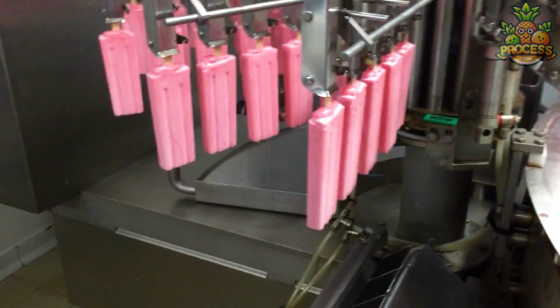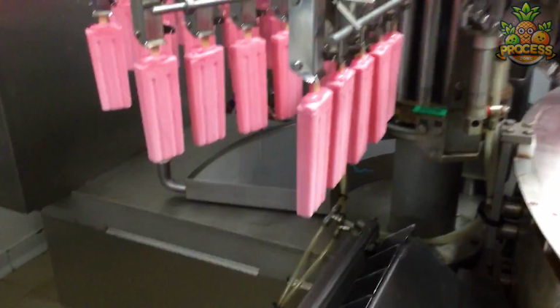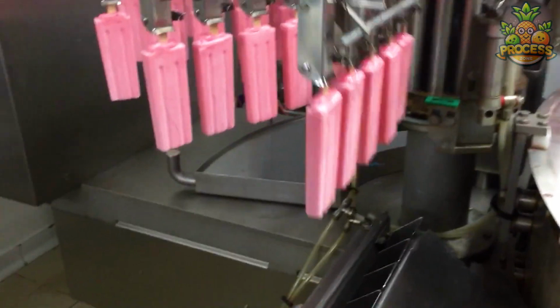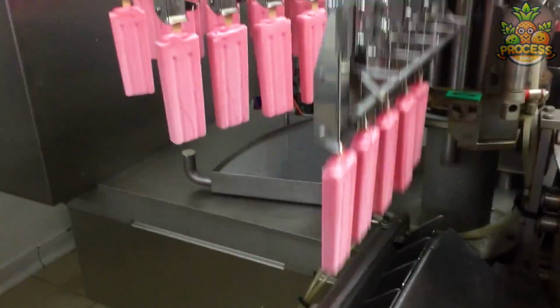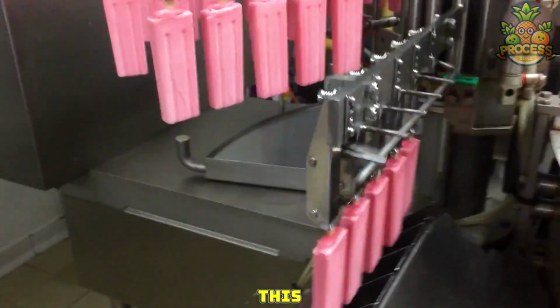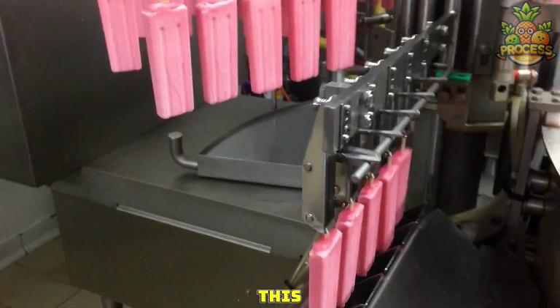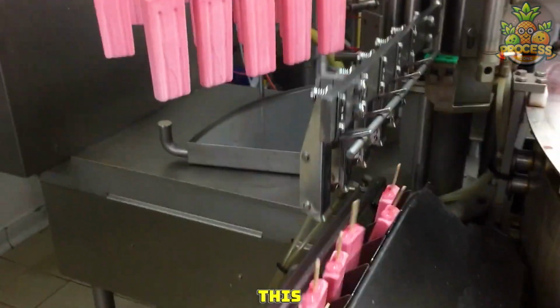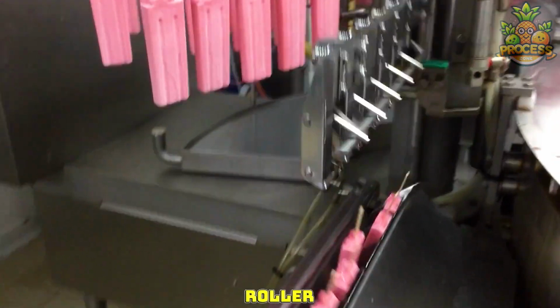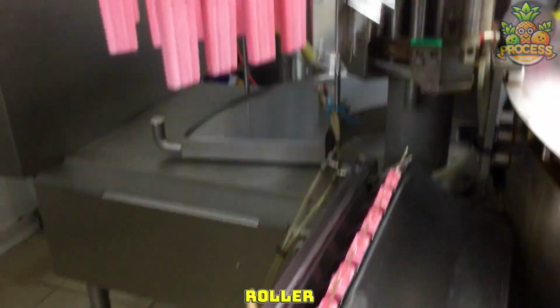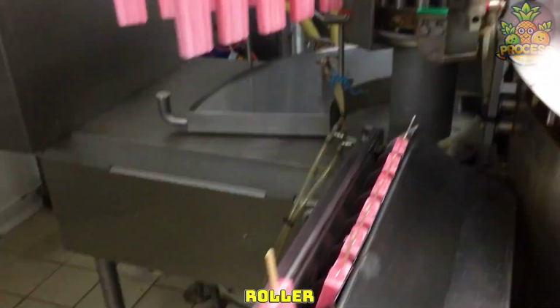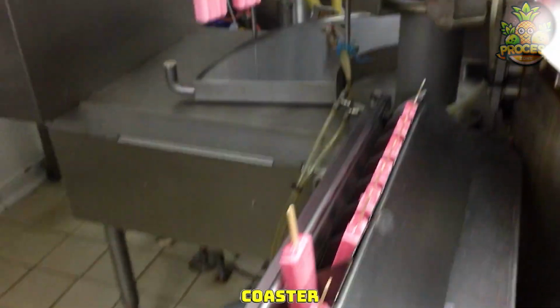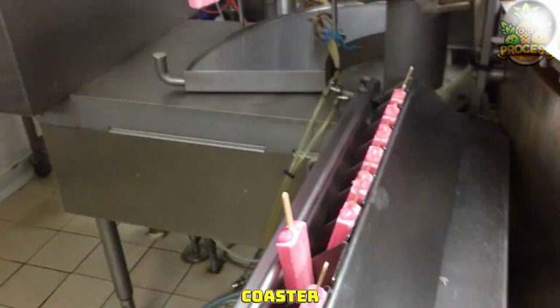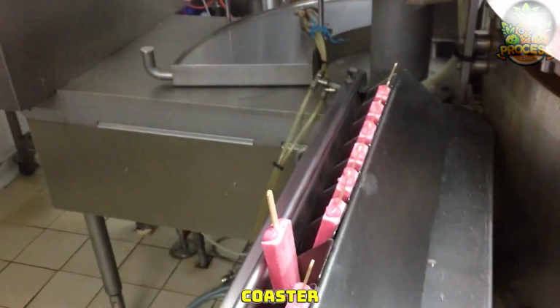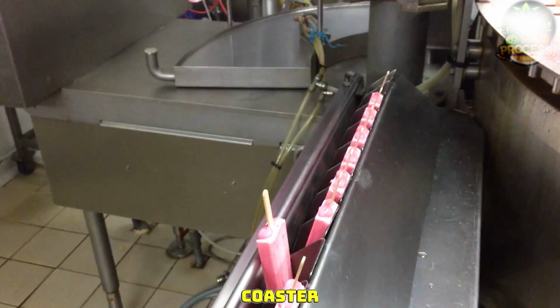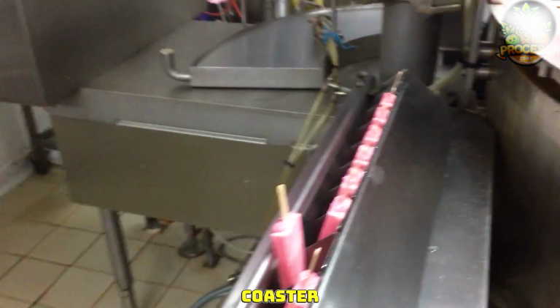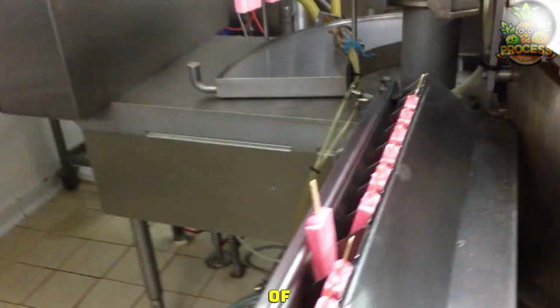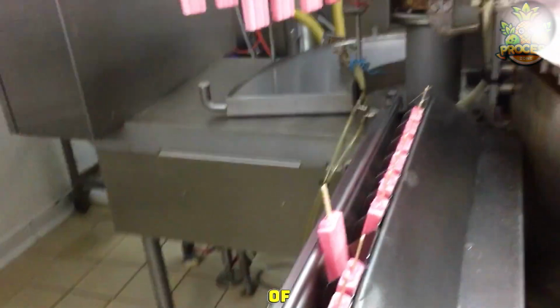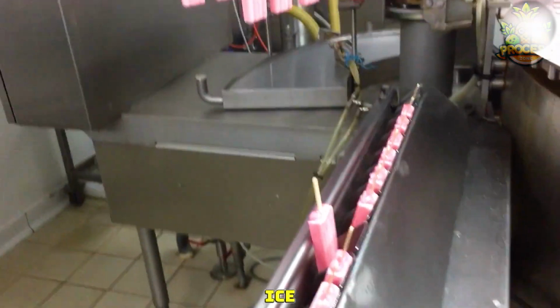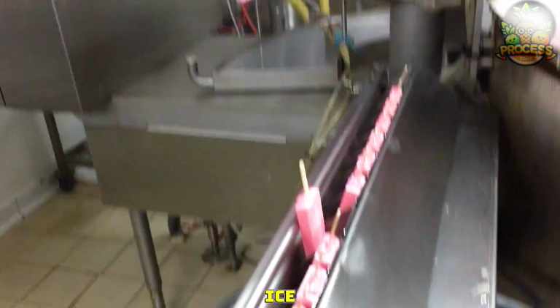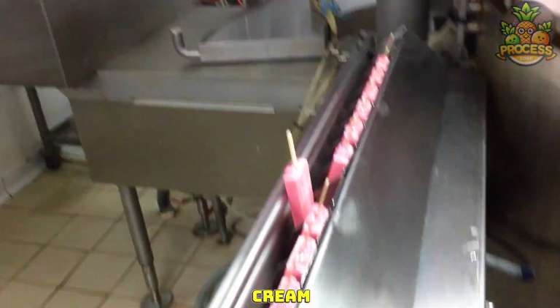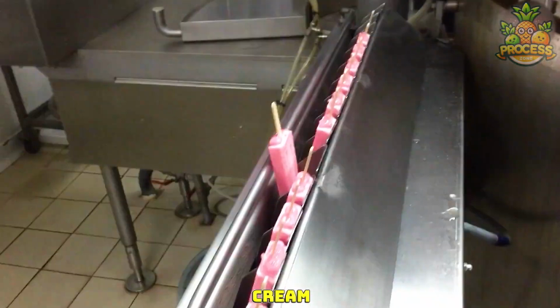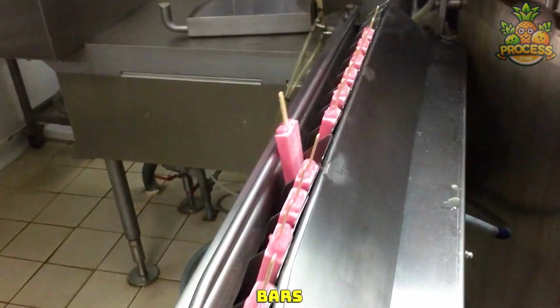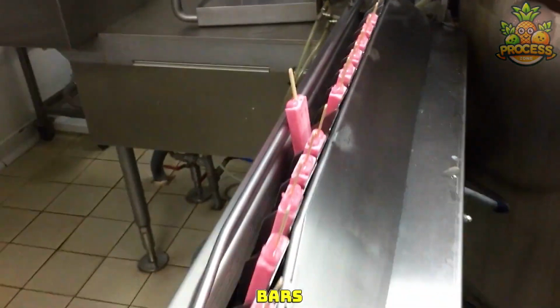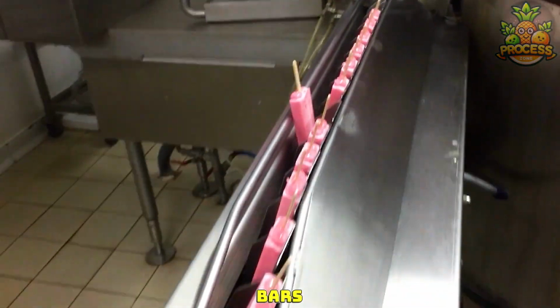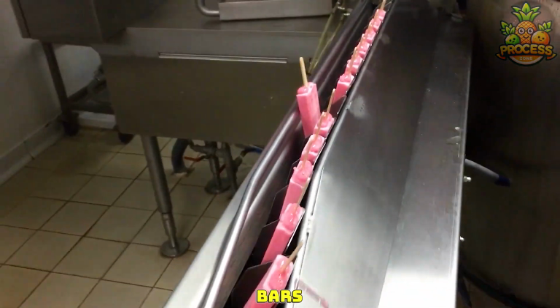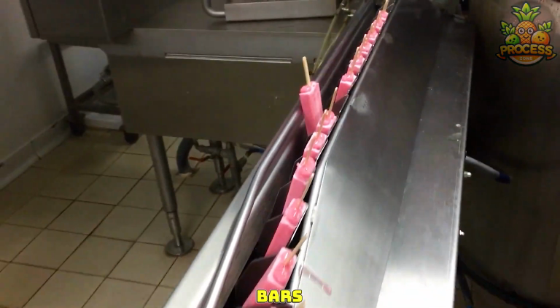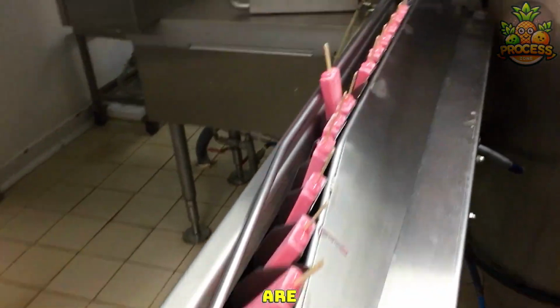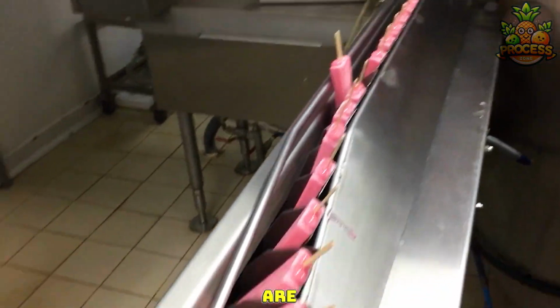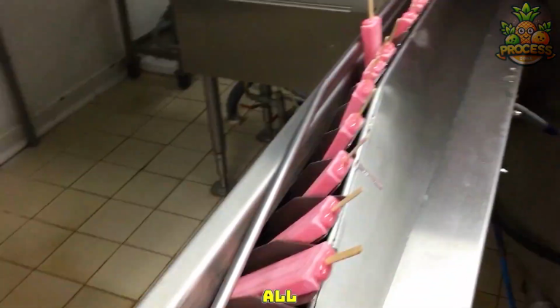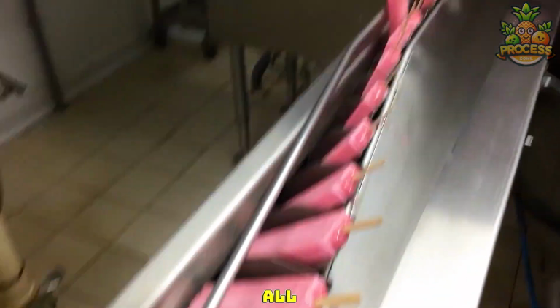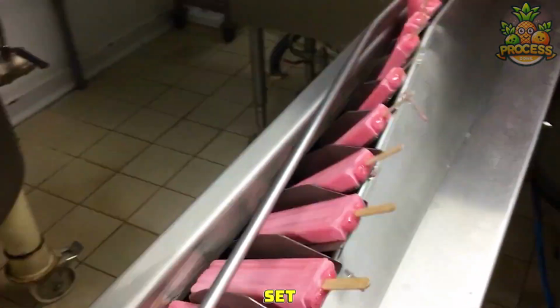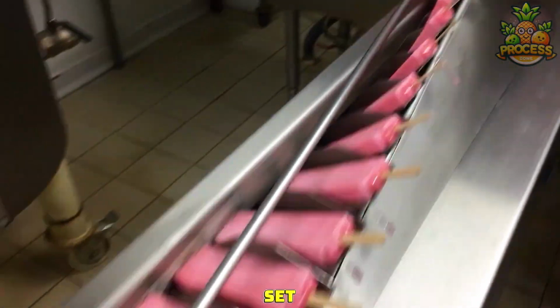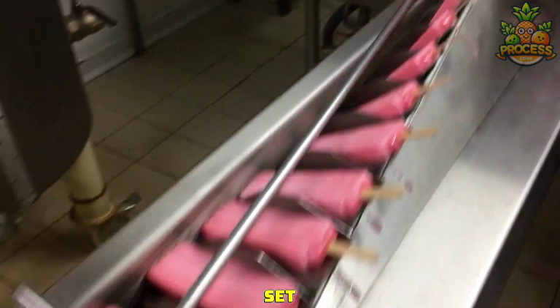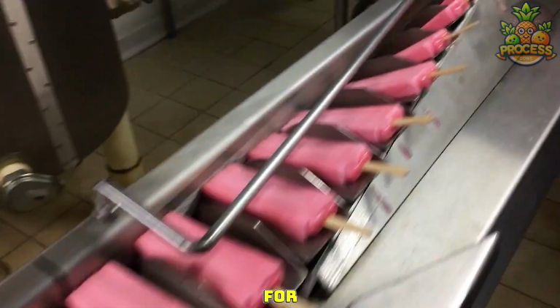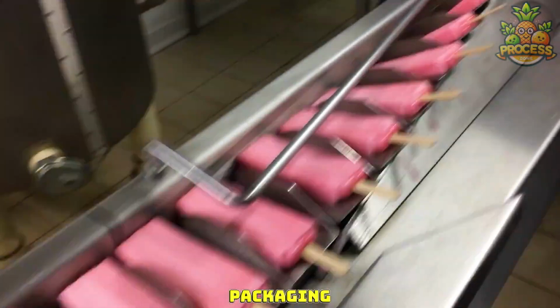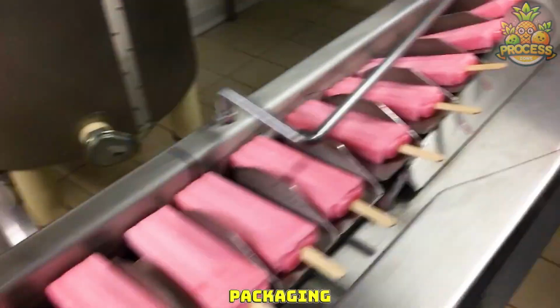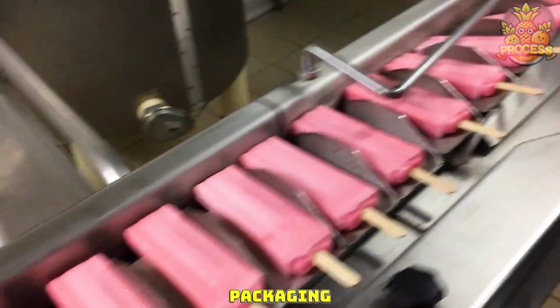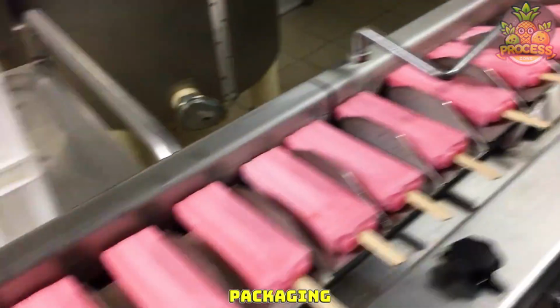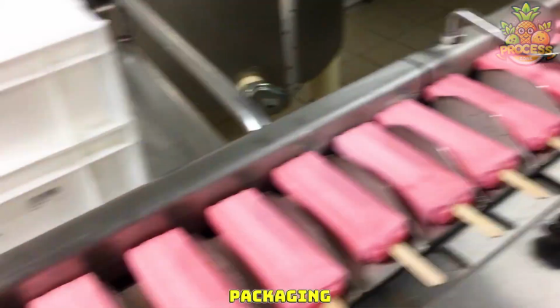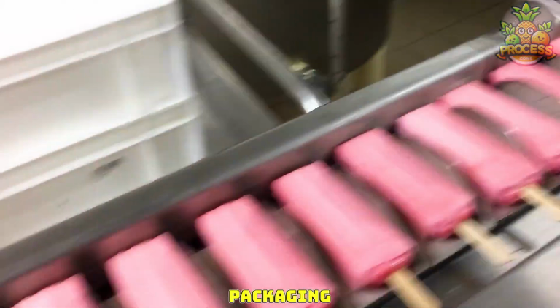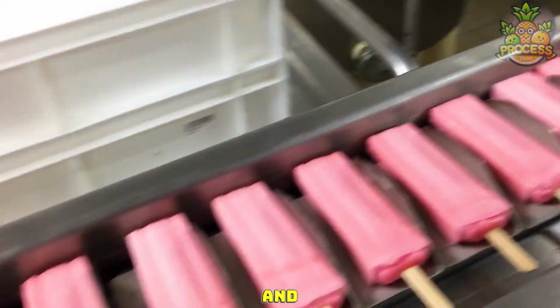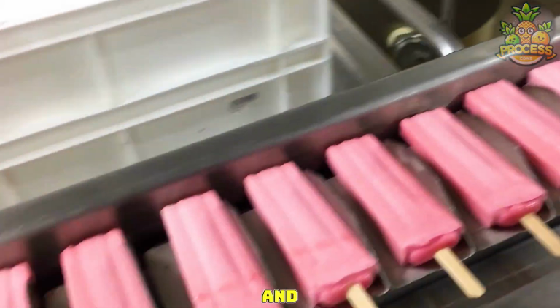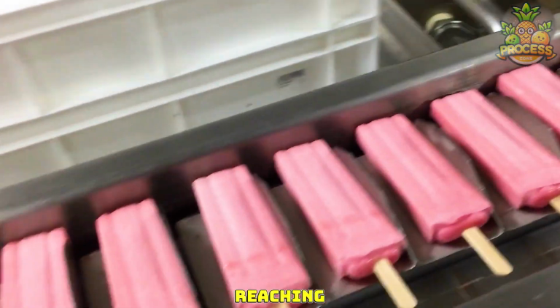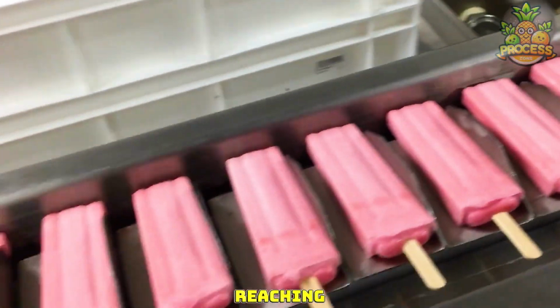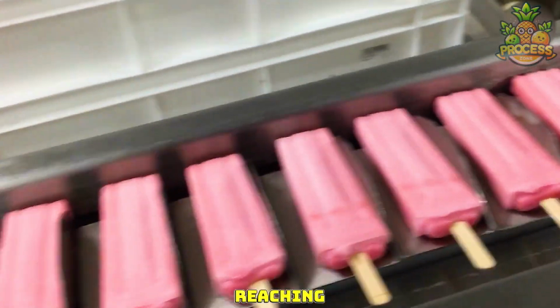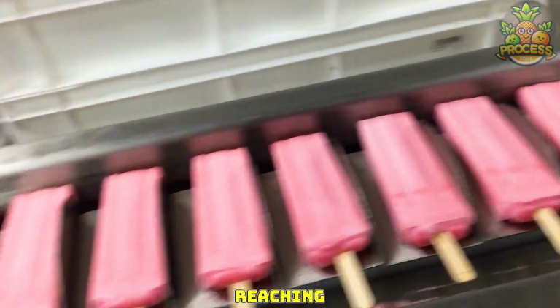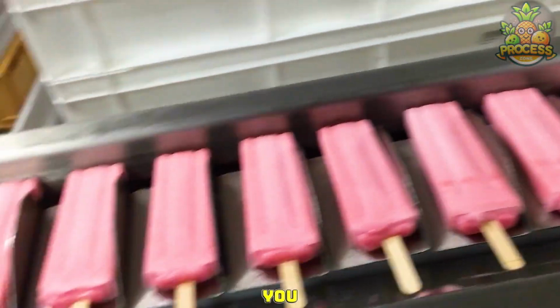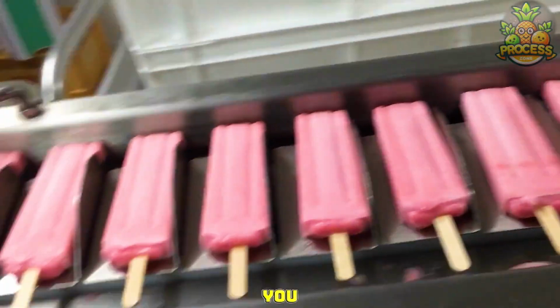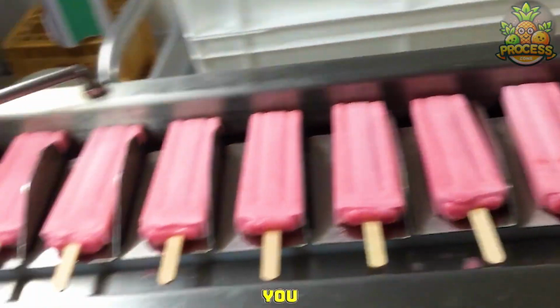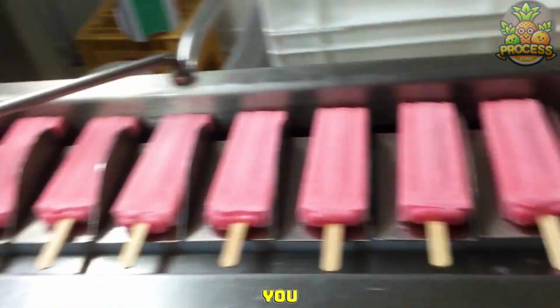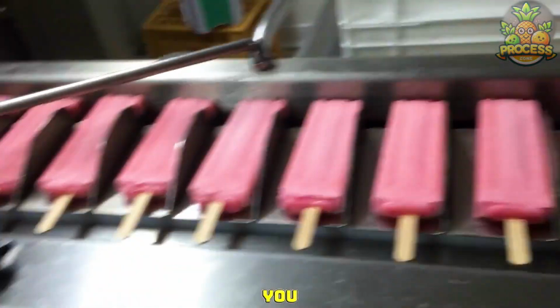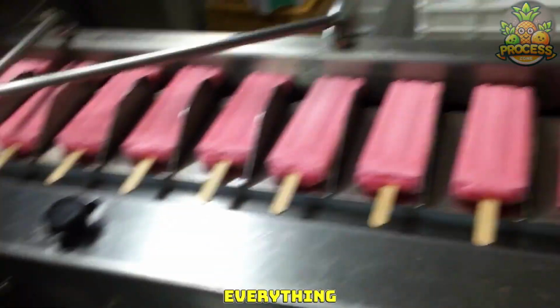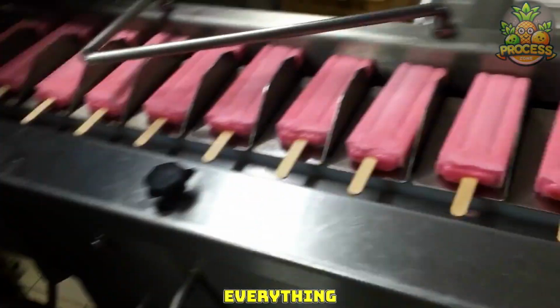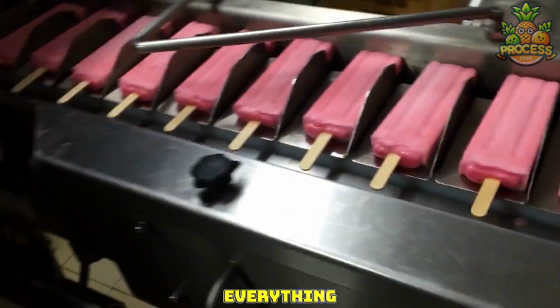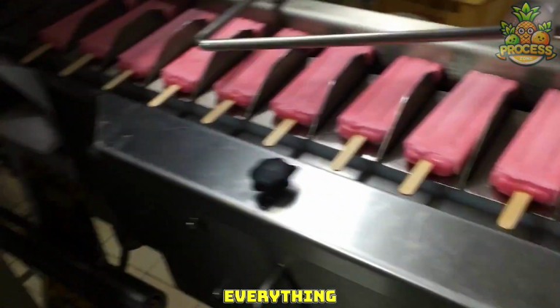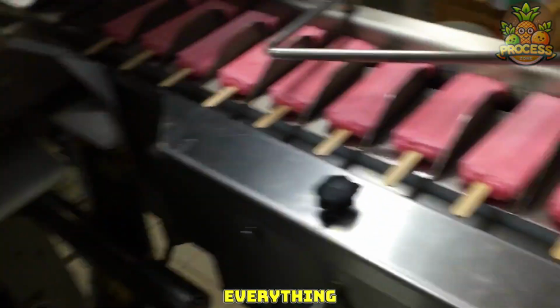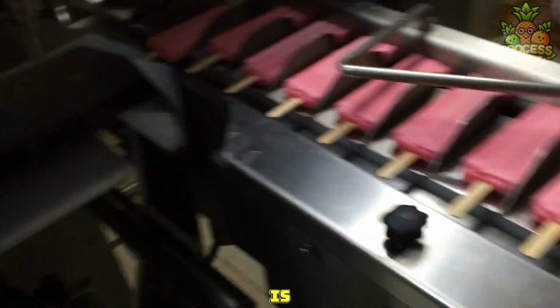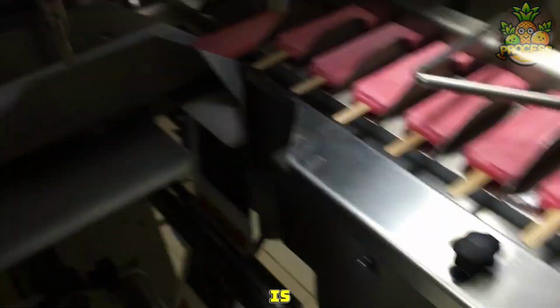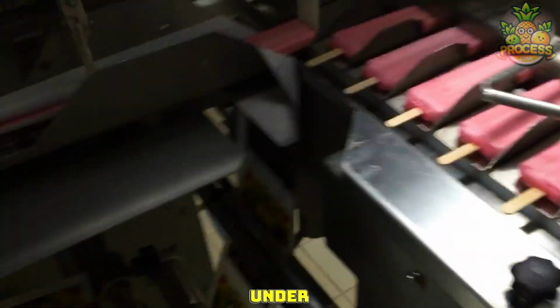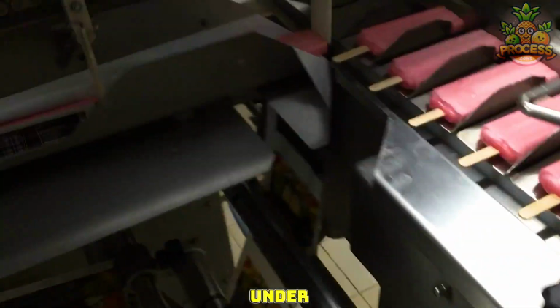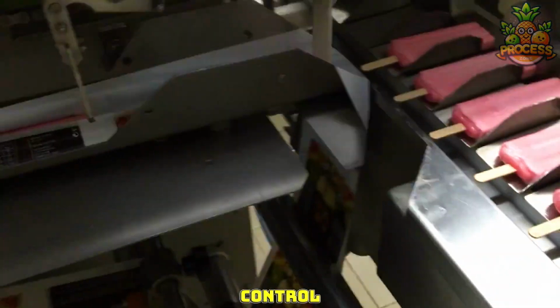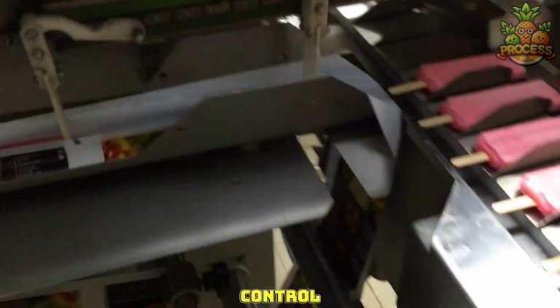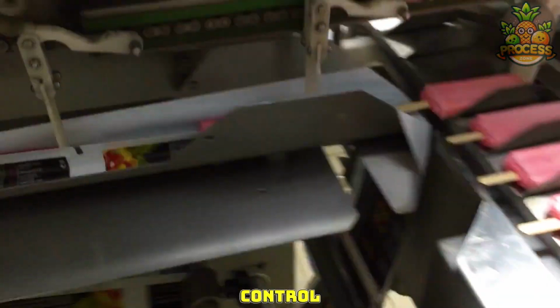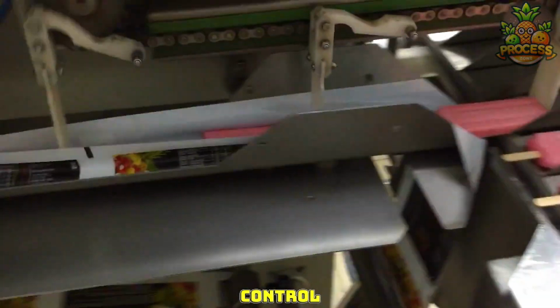This roller coaster of ice cream bars are all set for packaging and reaching you. Everything is under control.